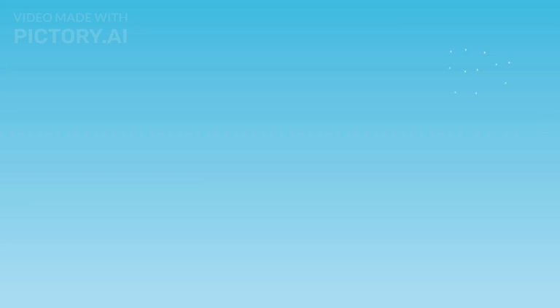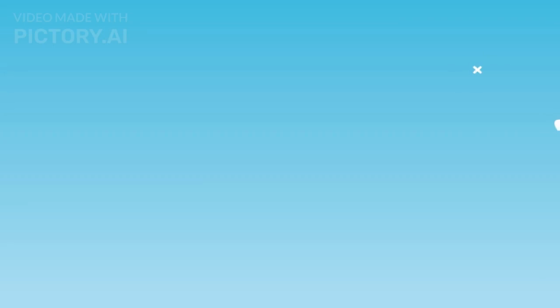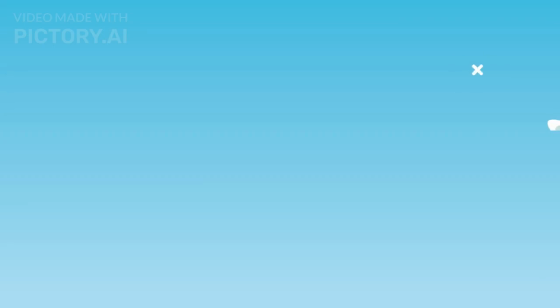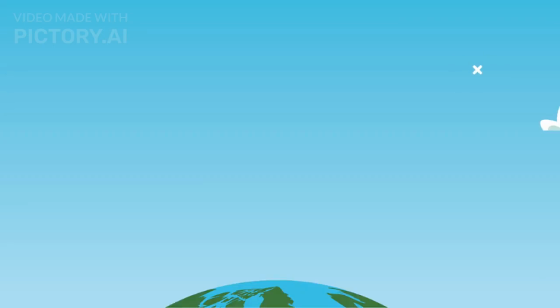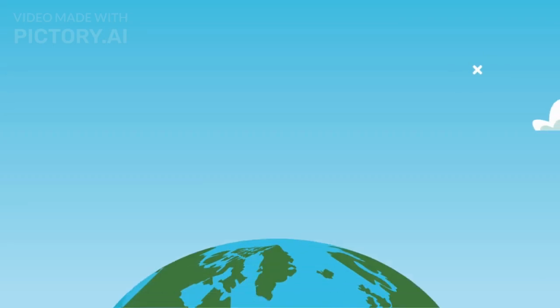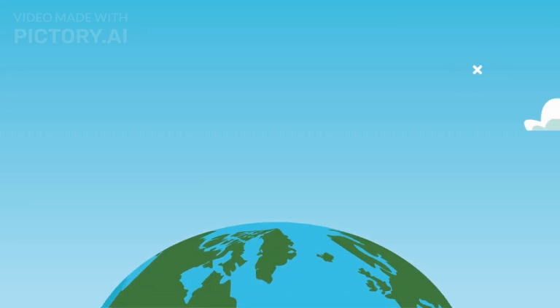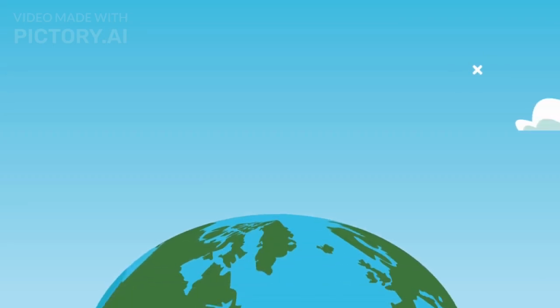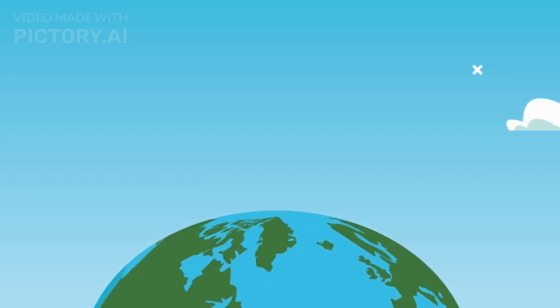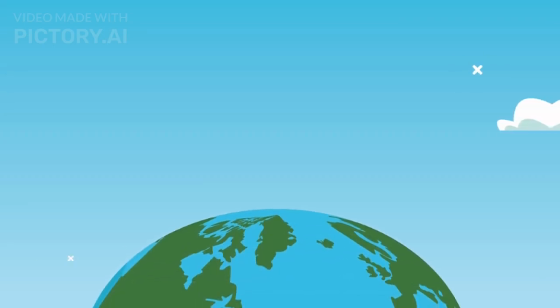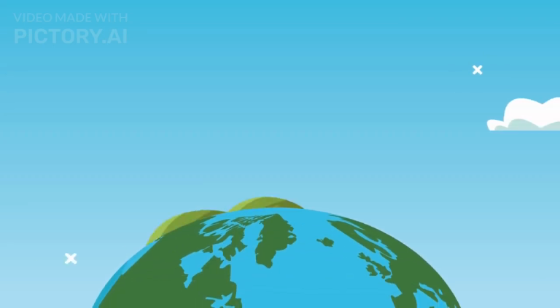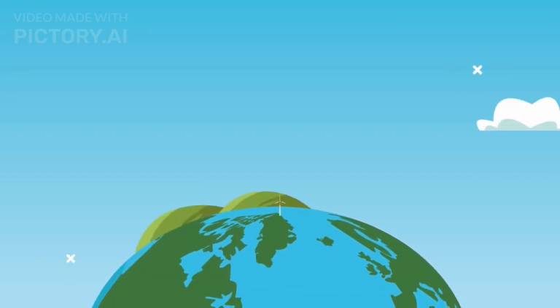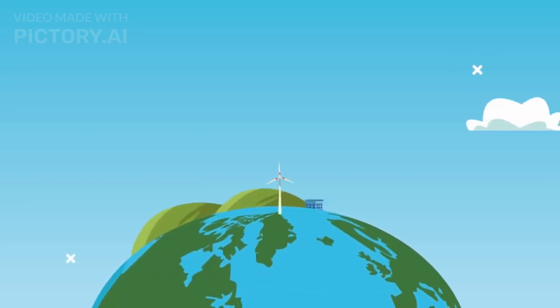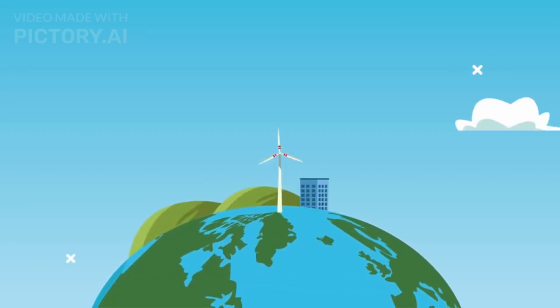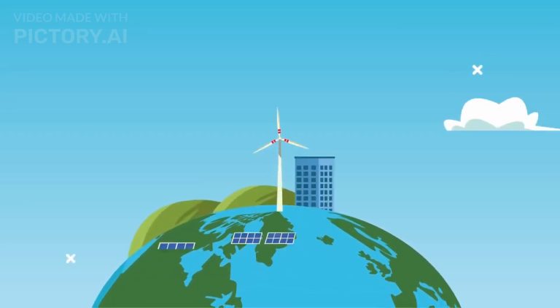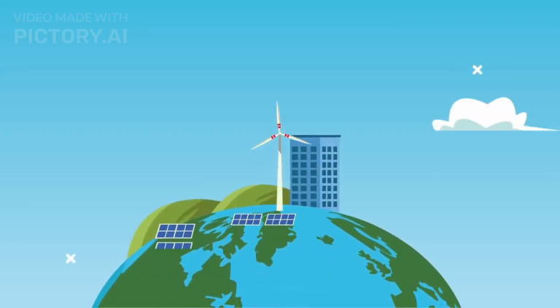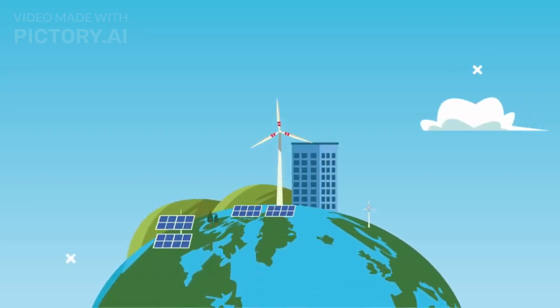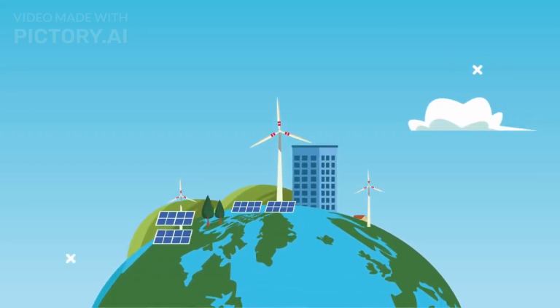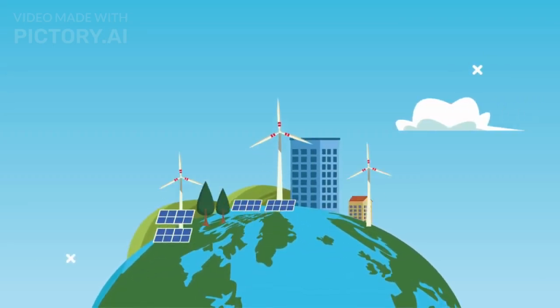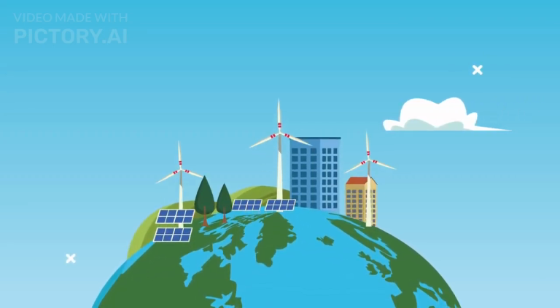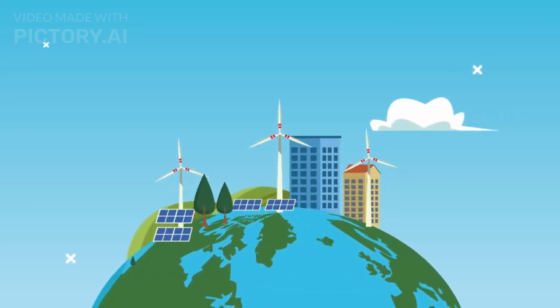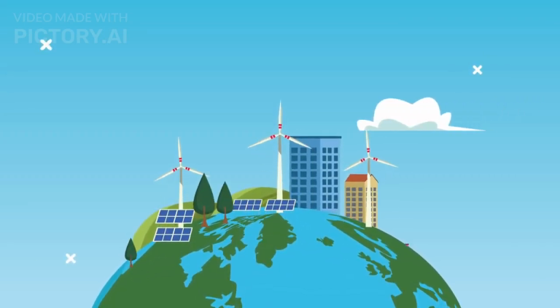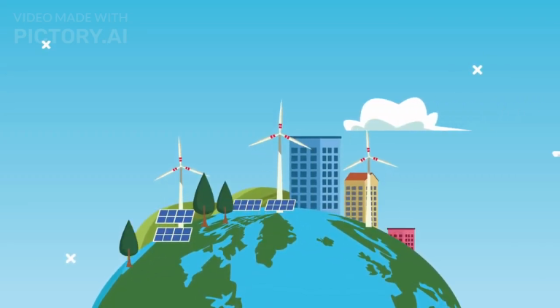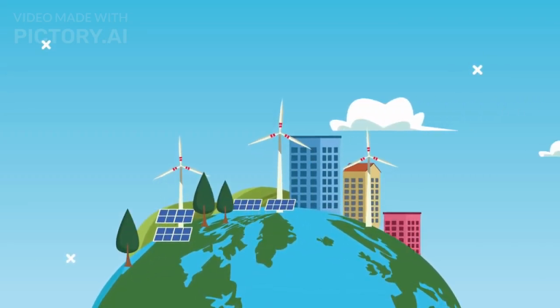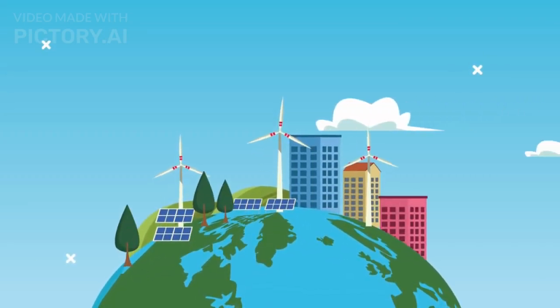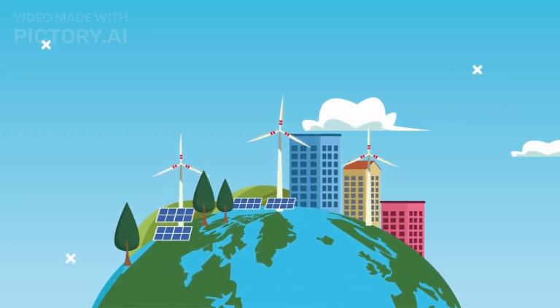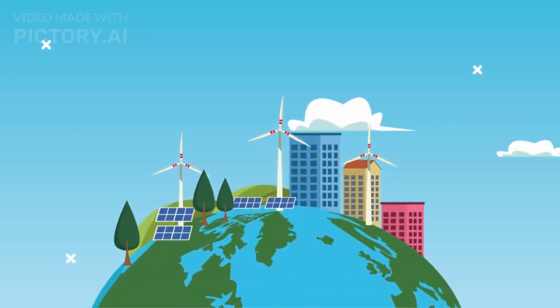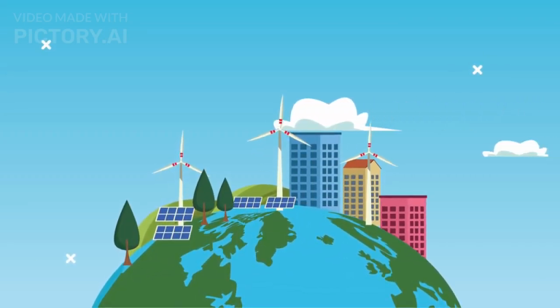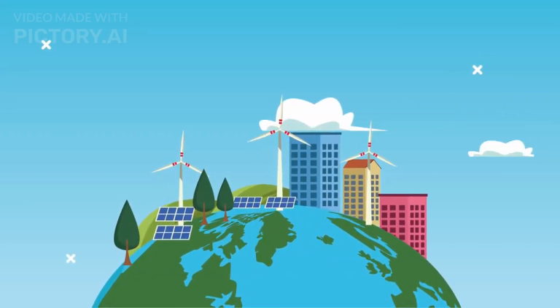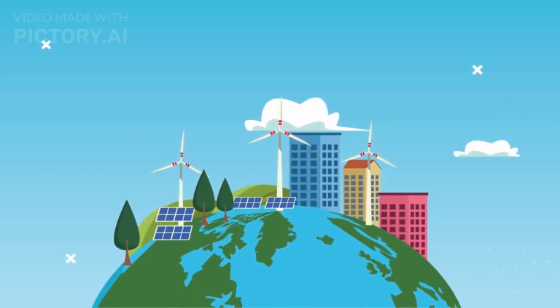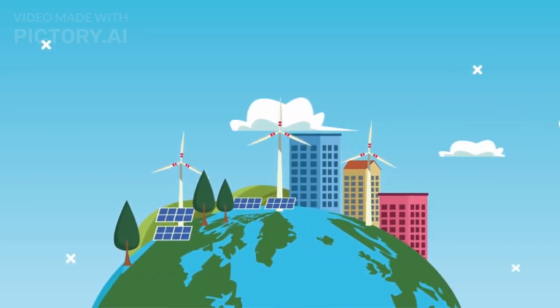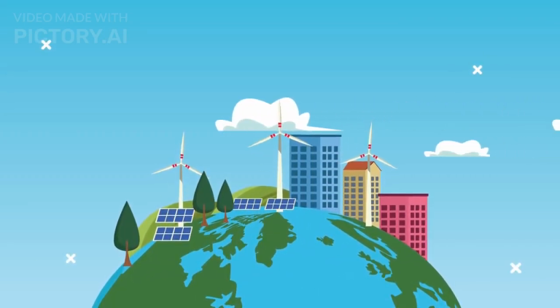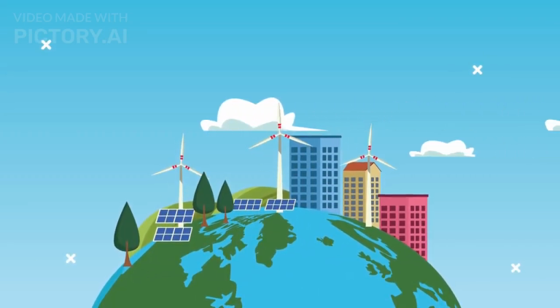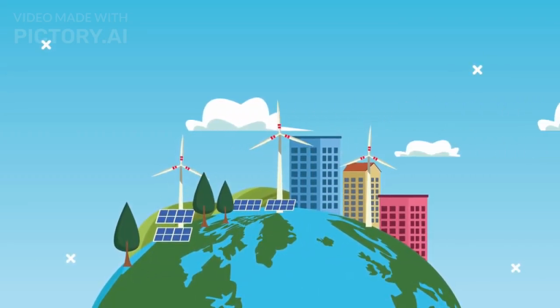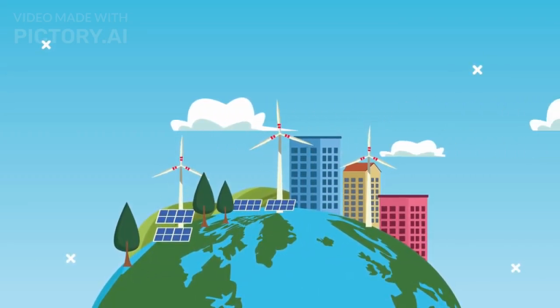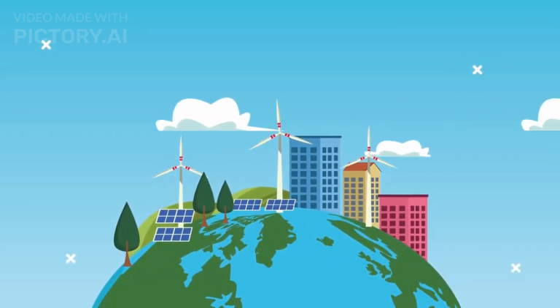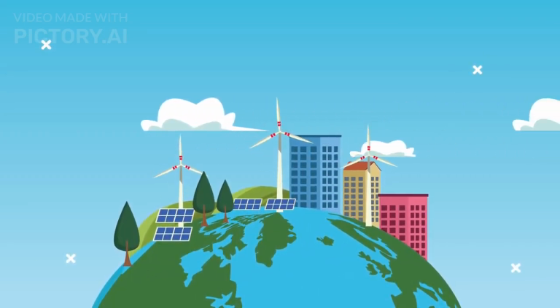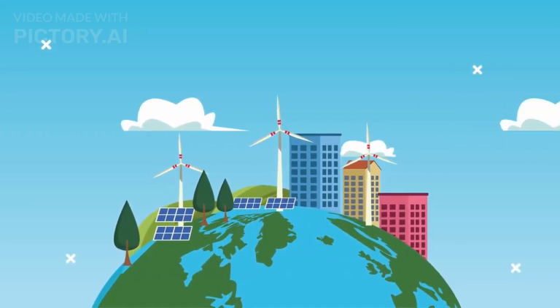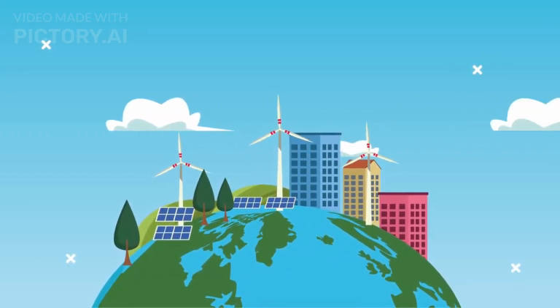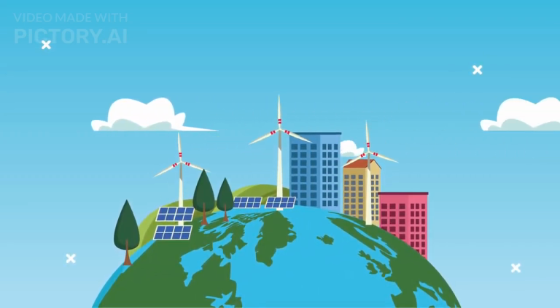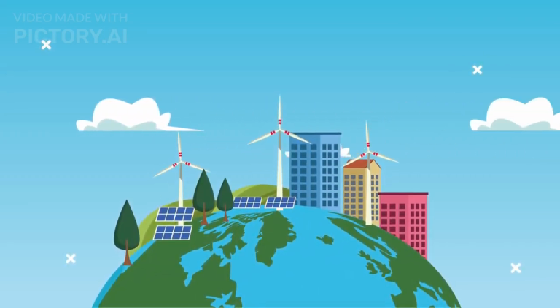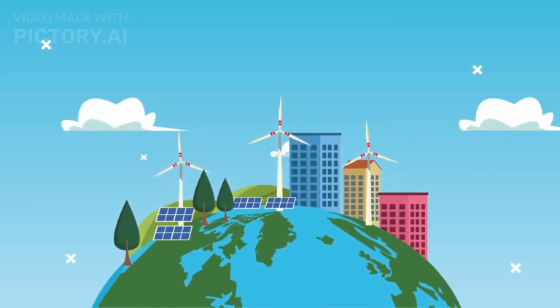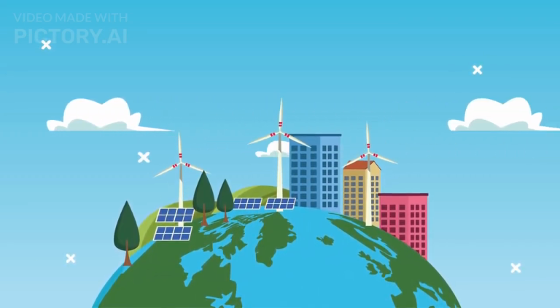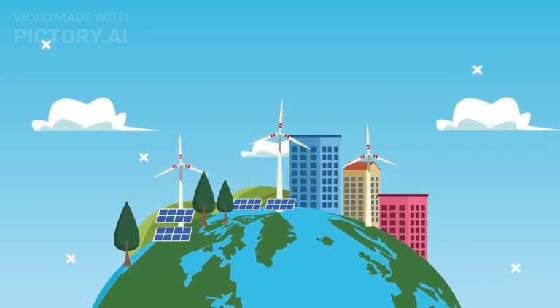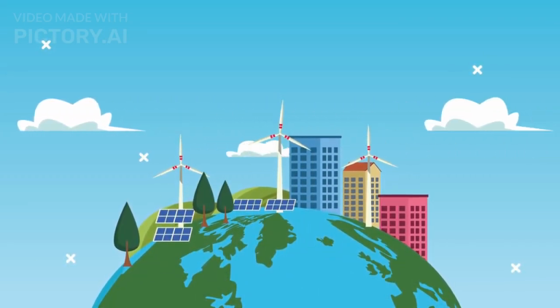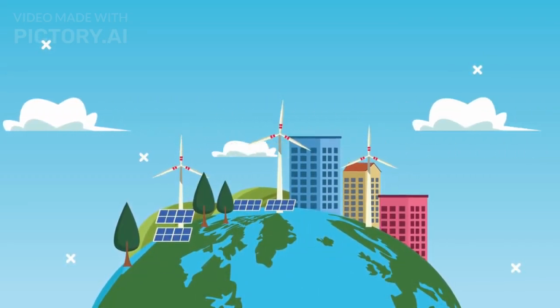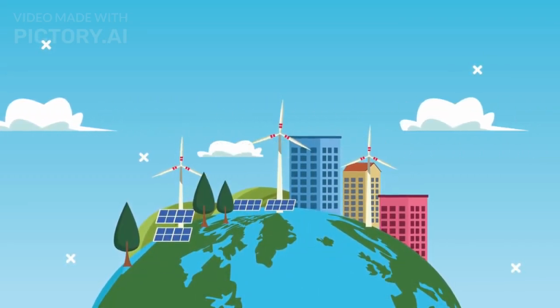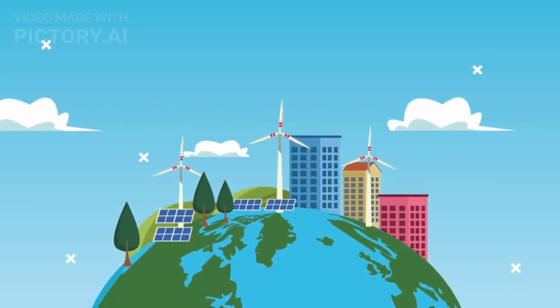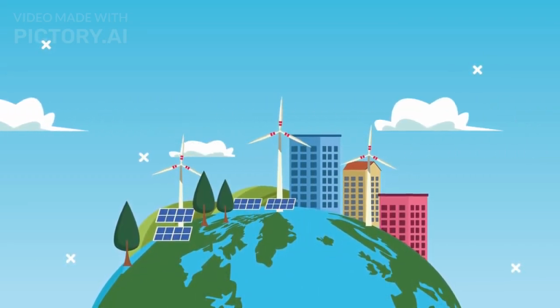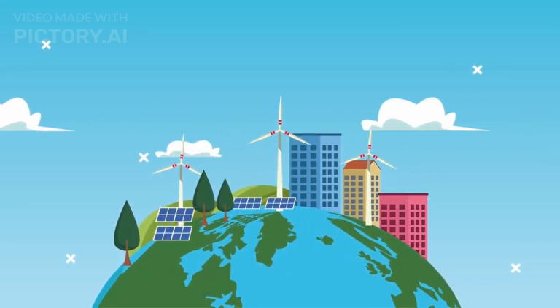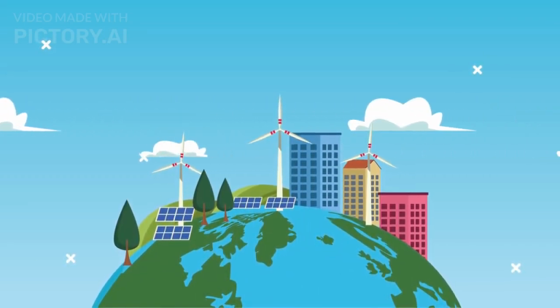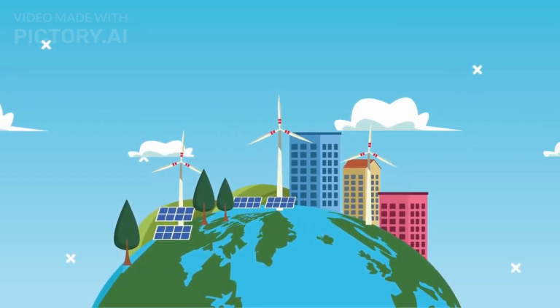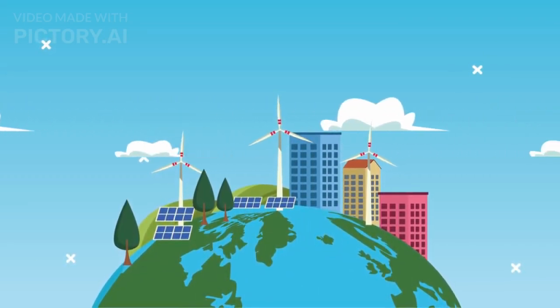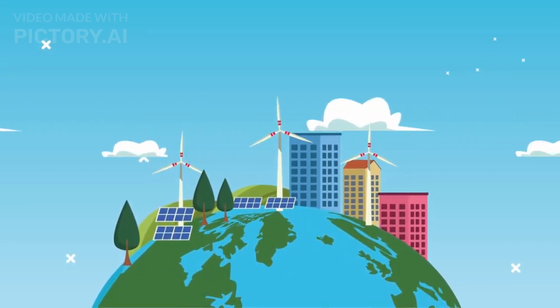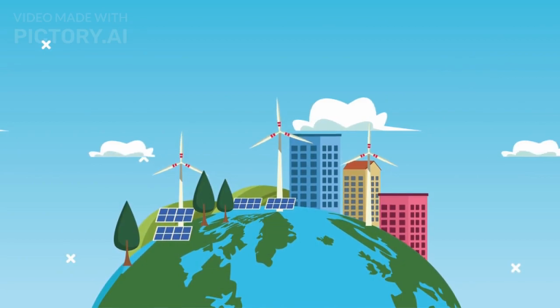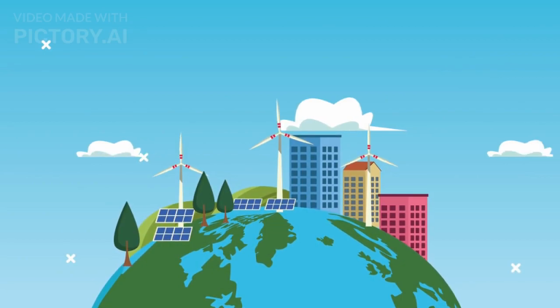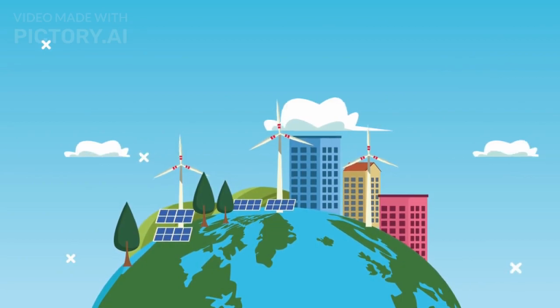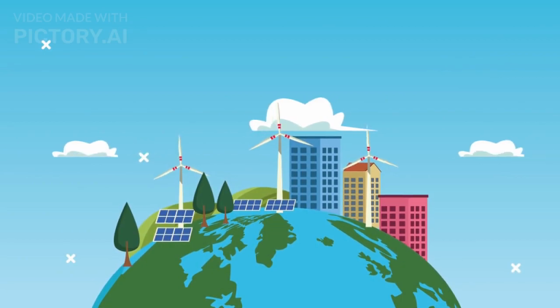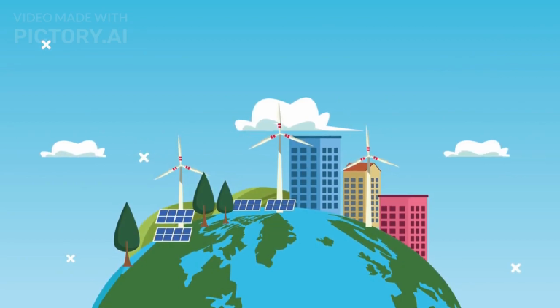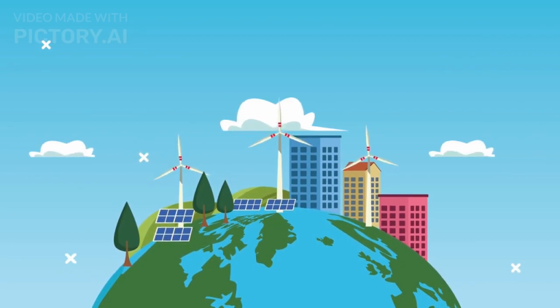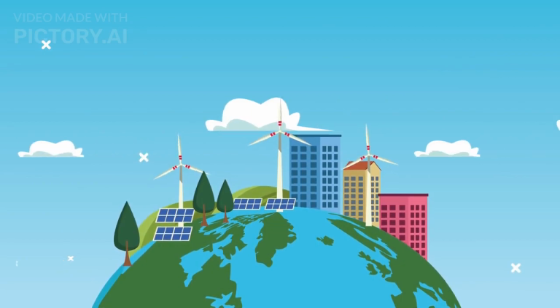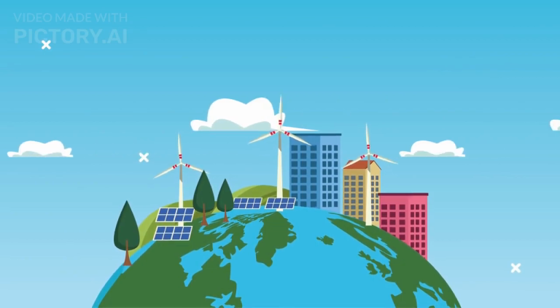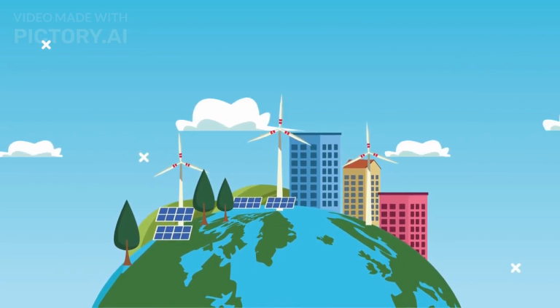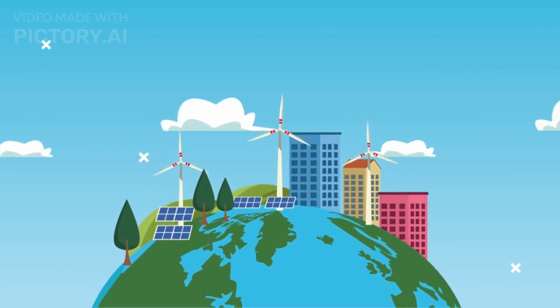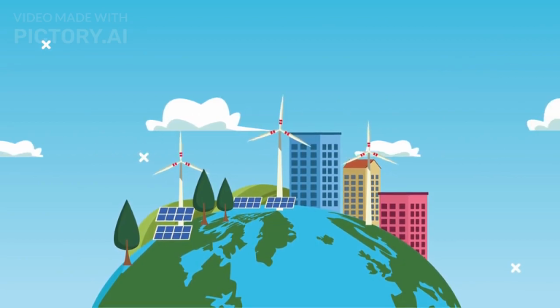Welcome to our channel. In this video, we discuss 7 green technologies we need to save the world.